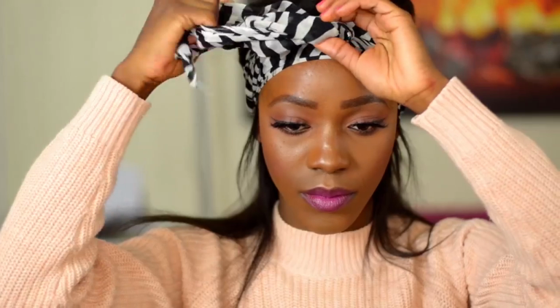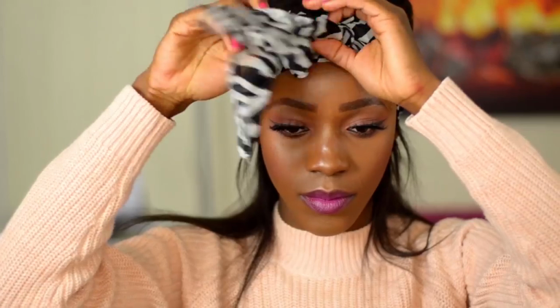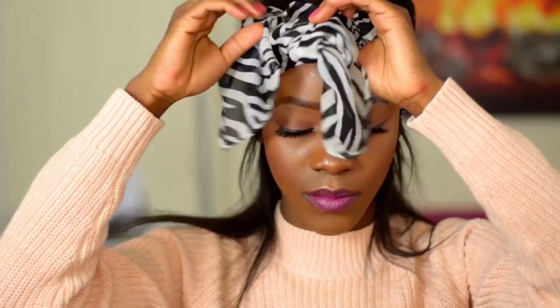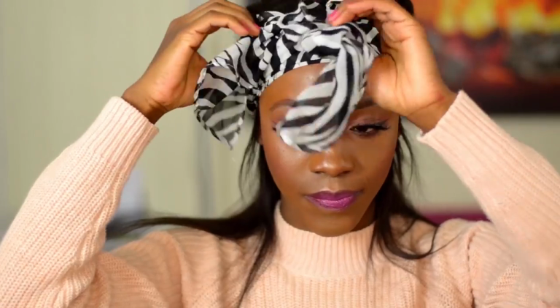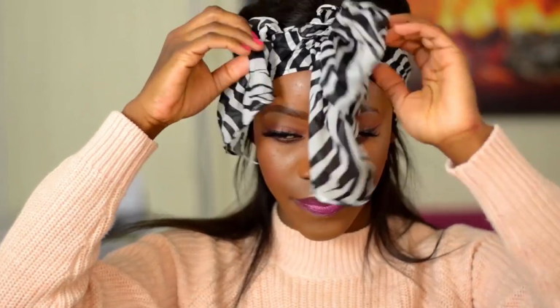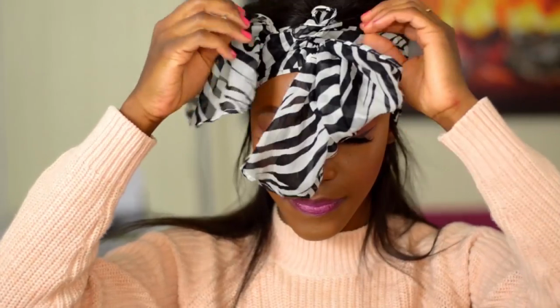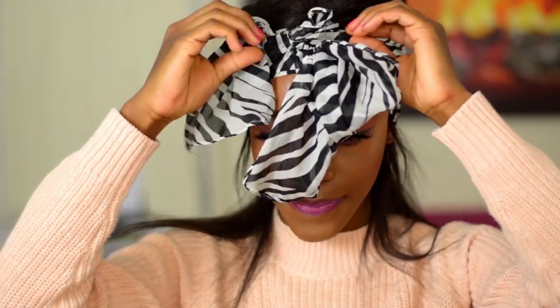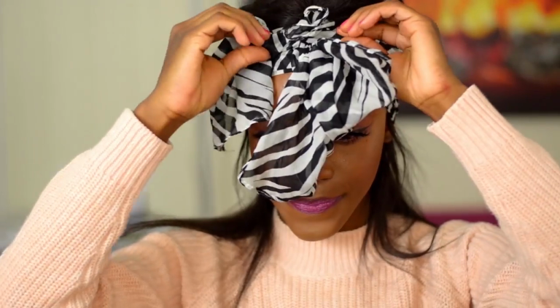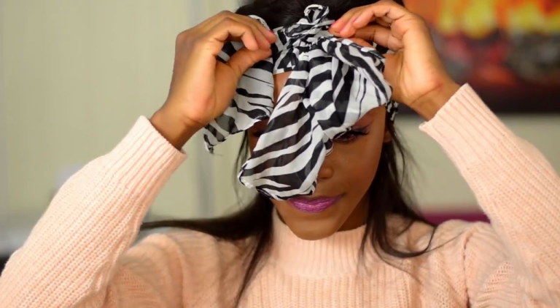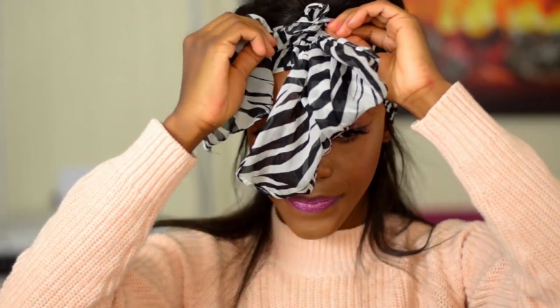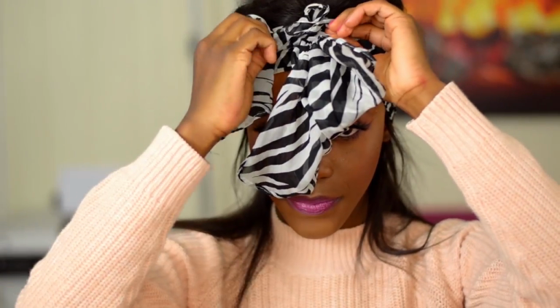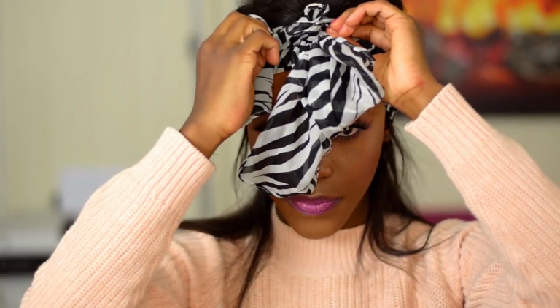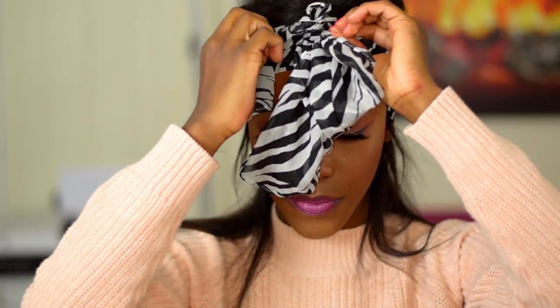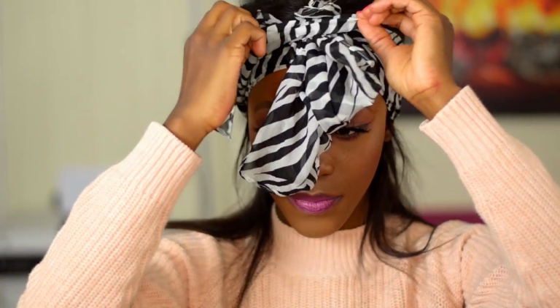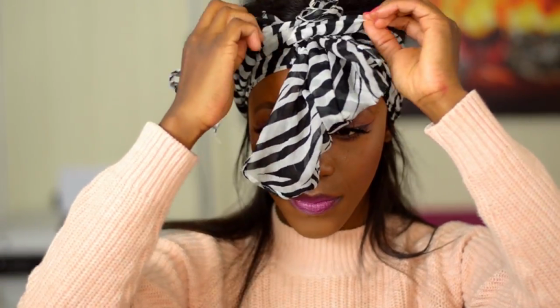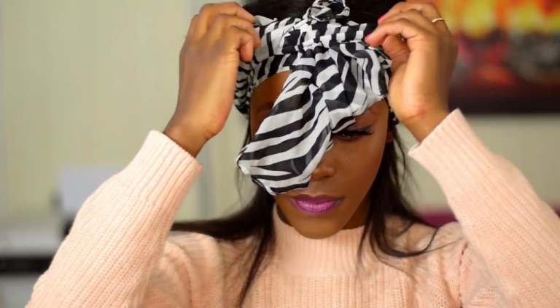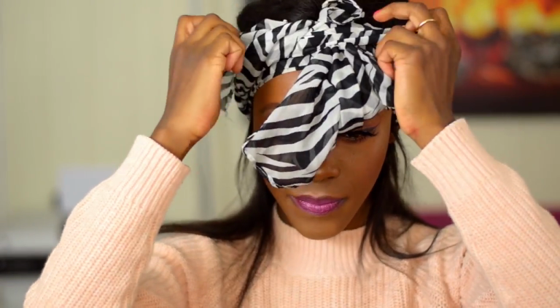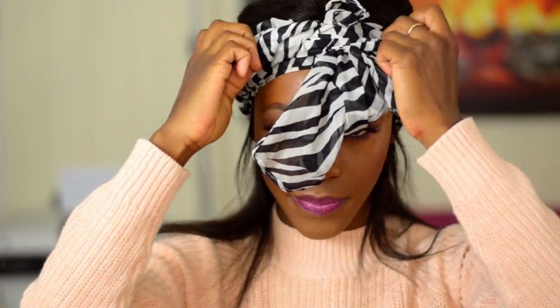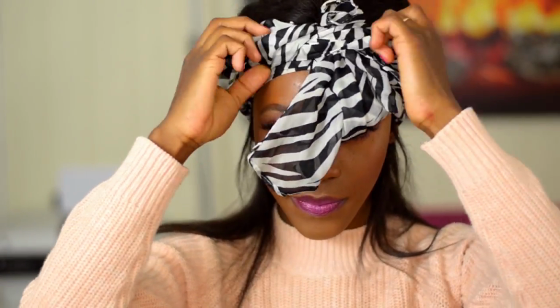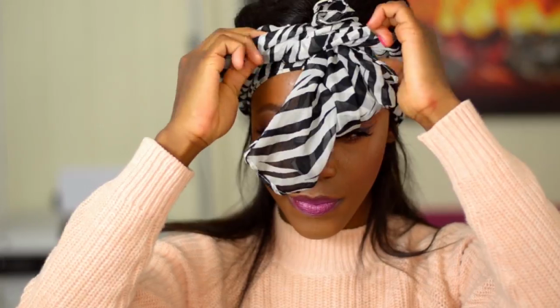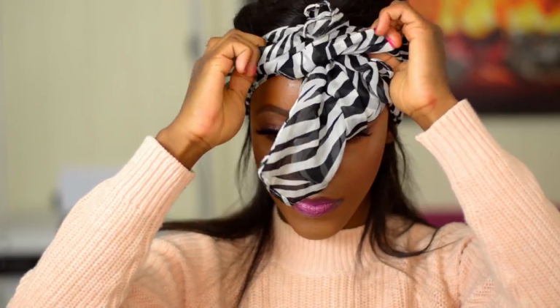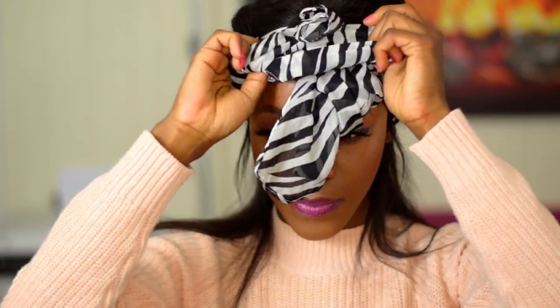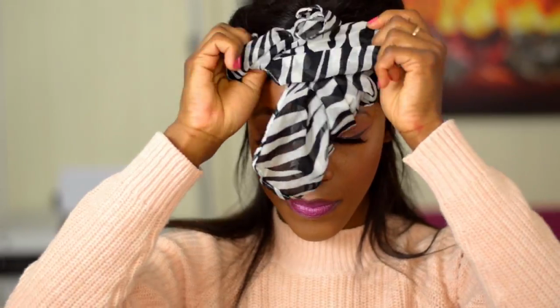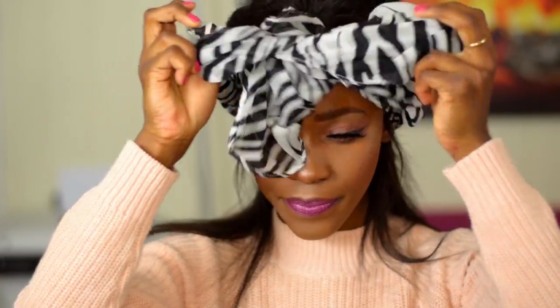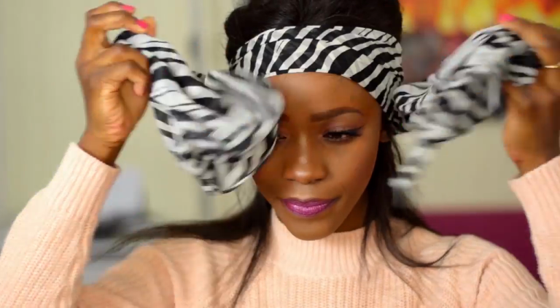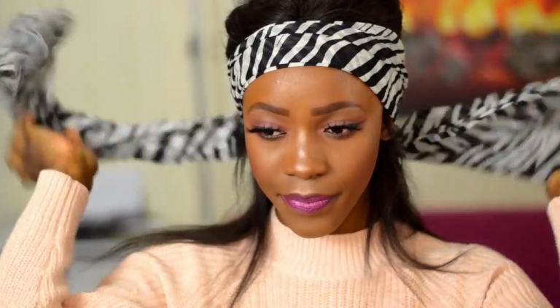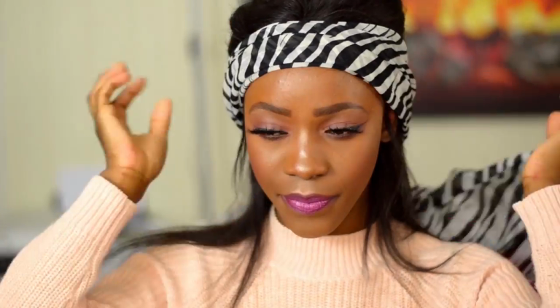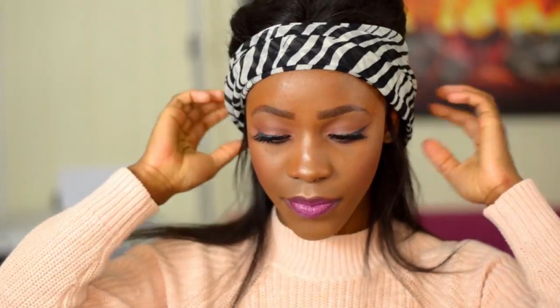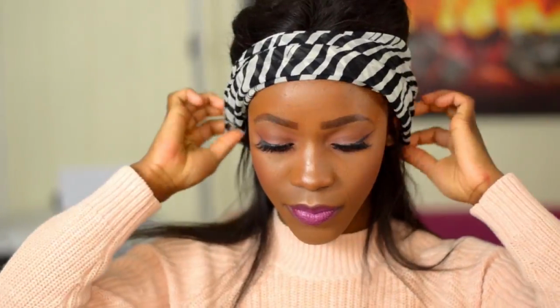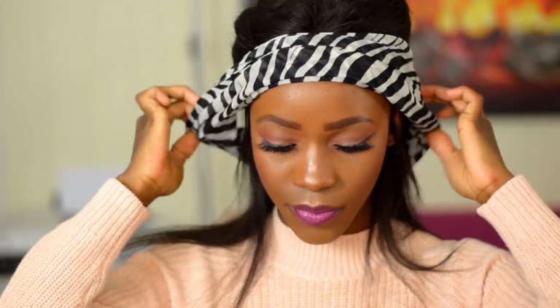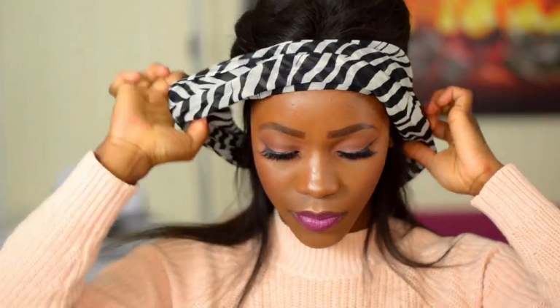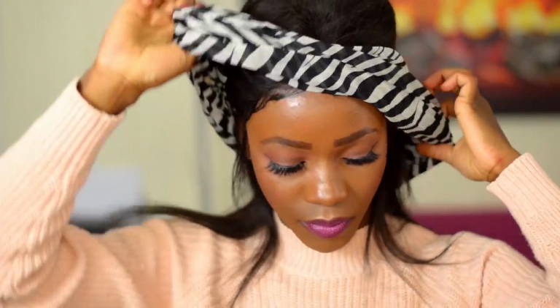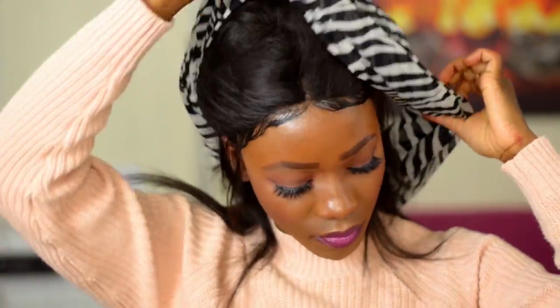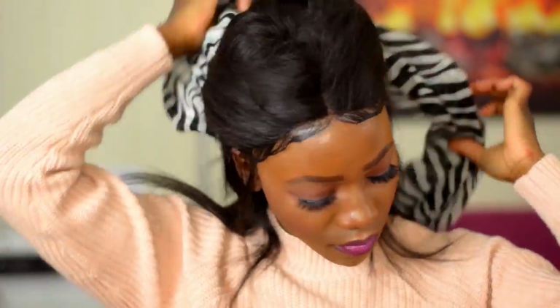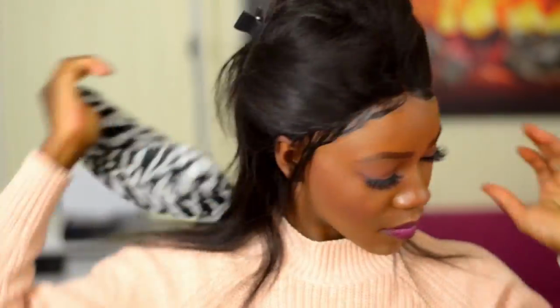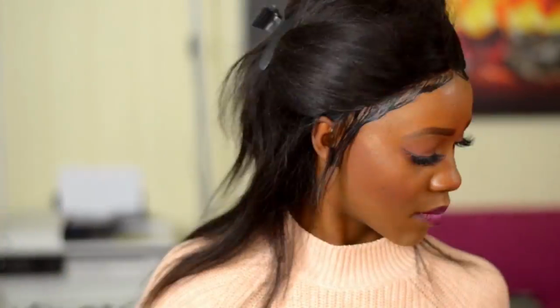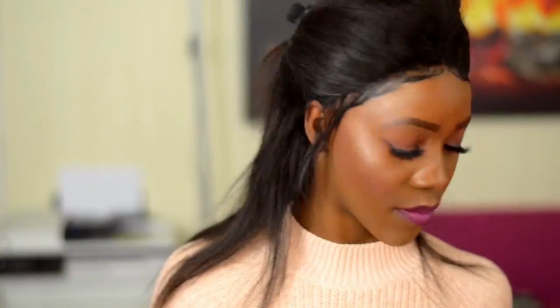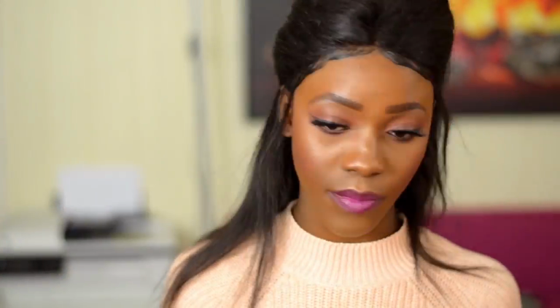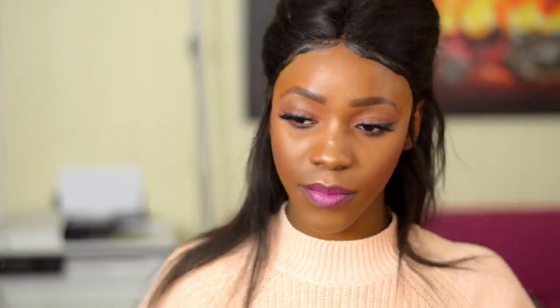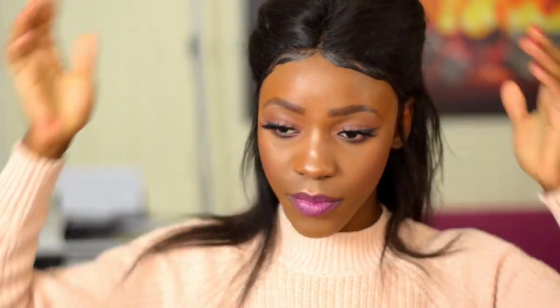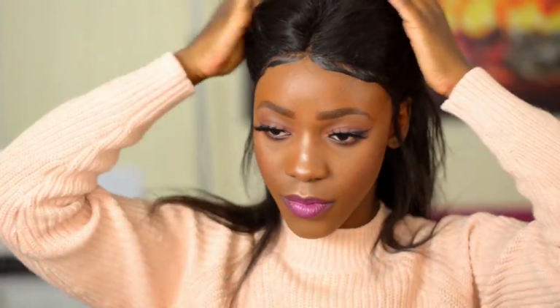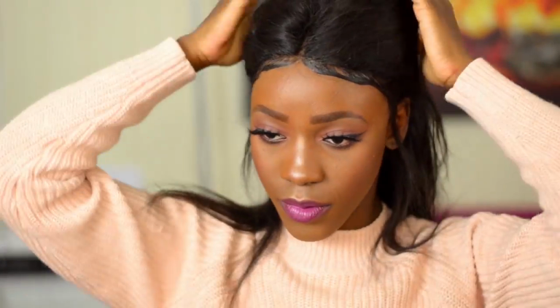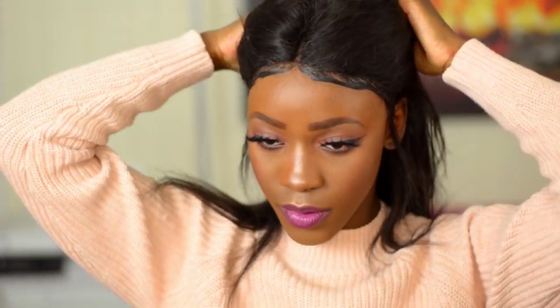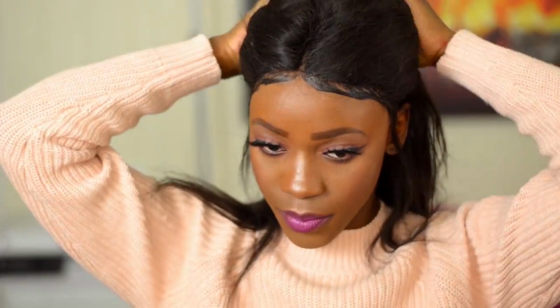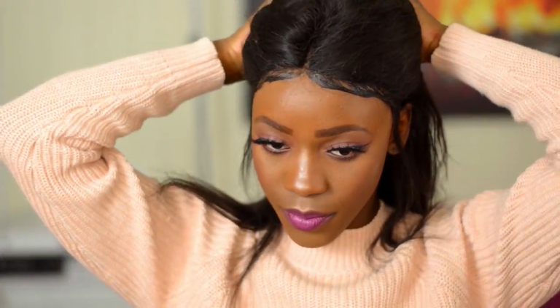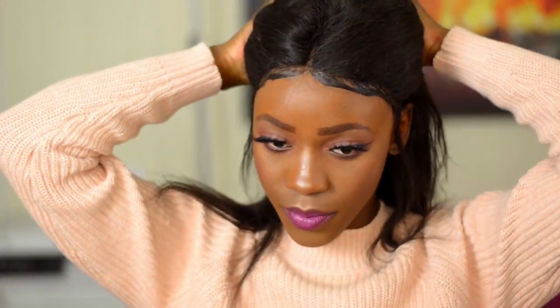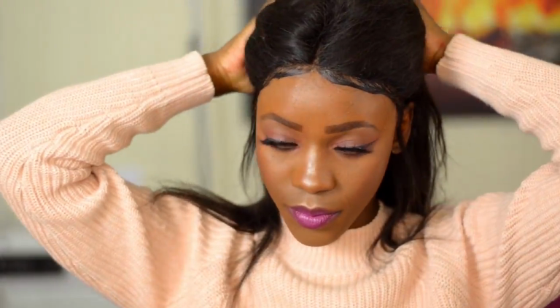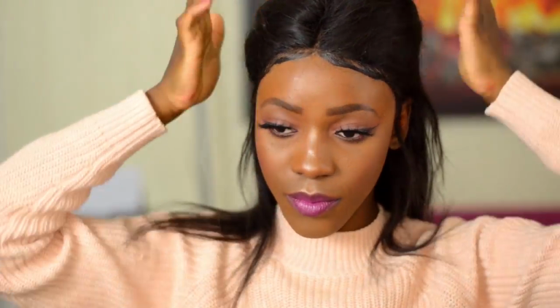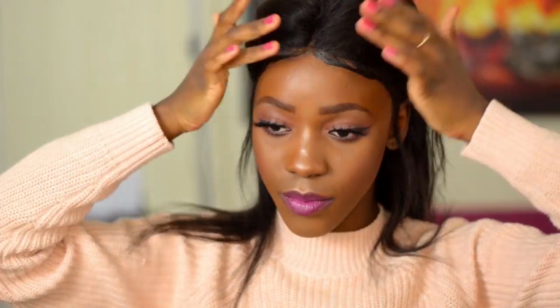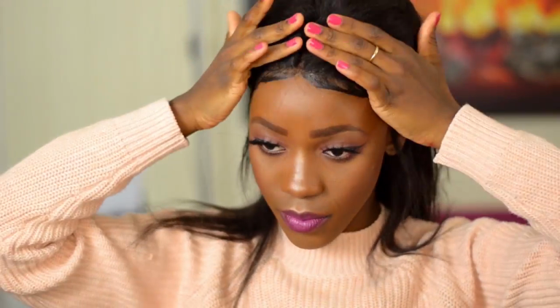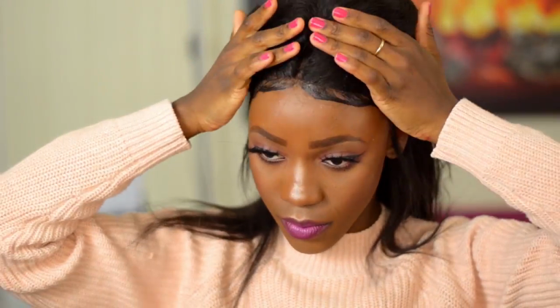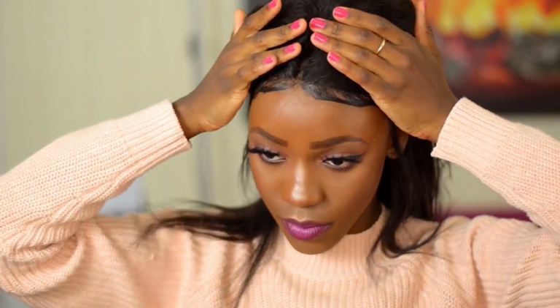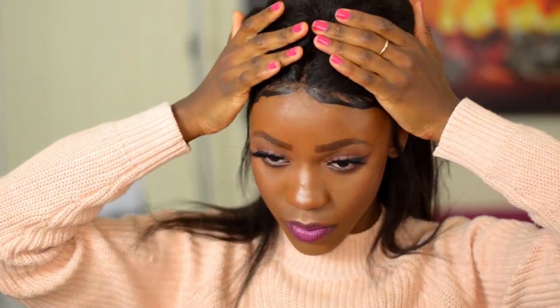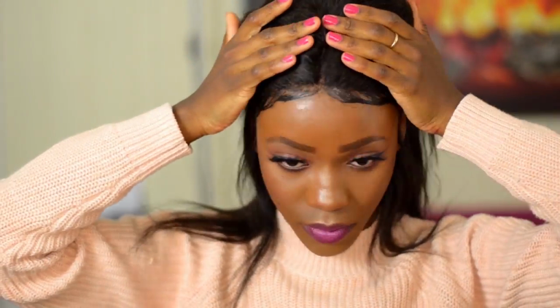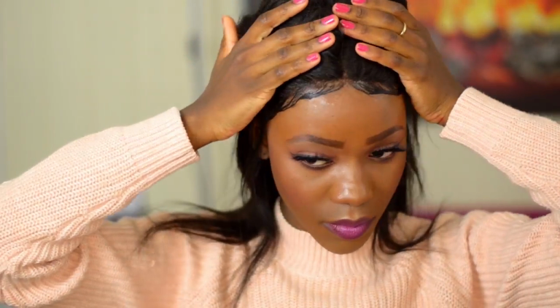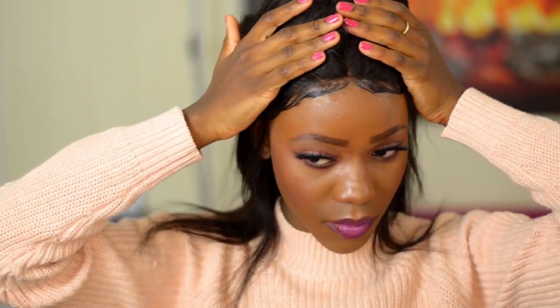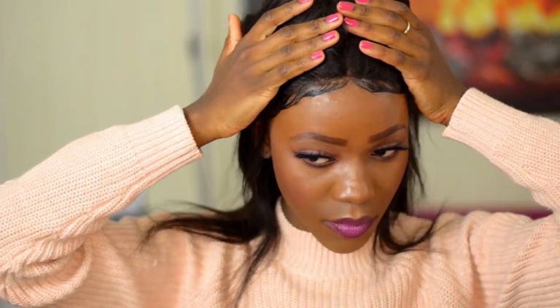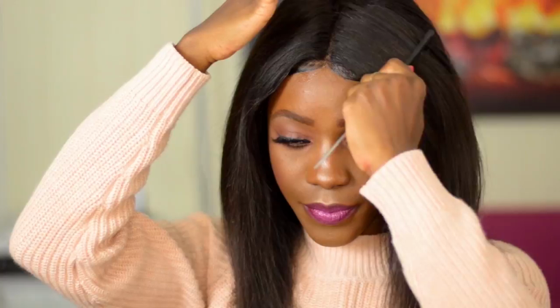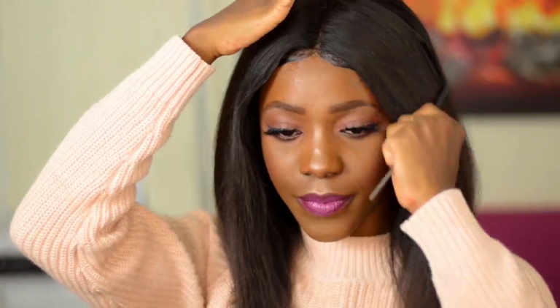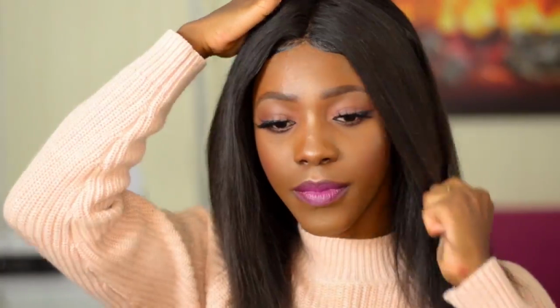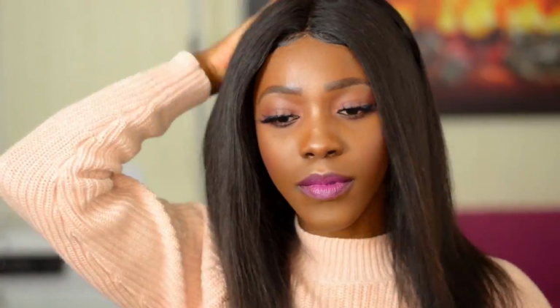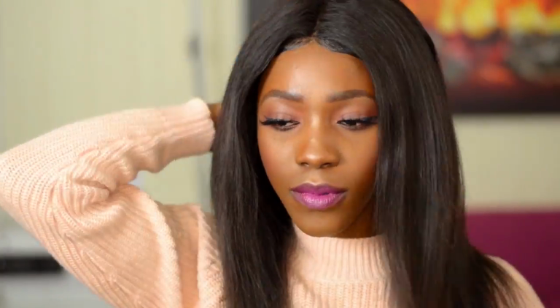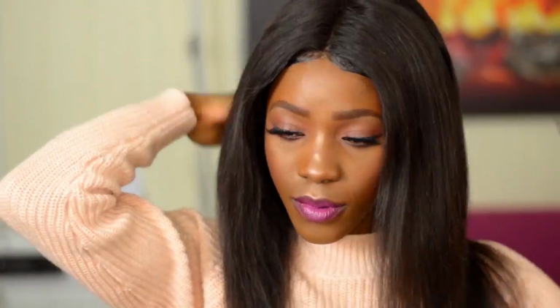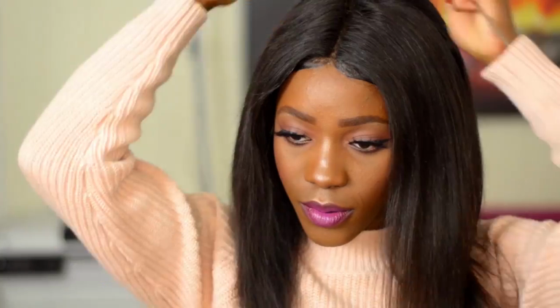When the 20 minutes are done, I untie the scarf and start putting in the clip-ins to add volume to this full lace wig.